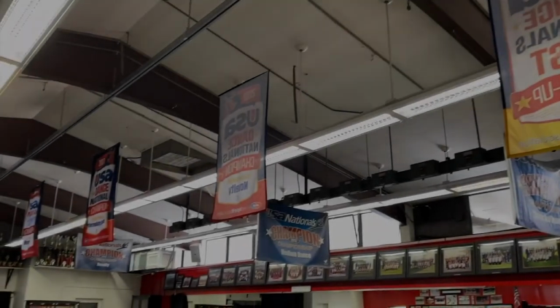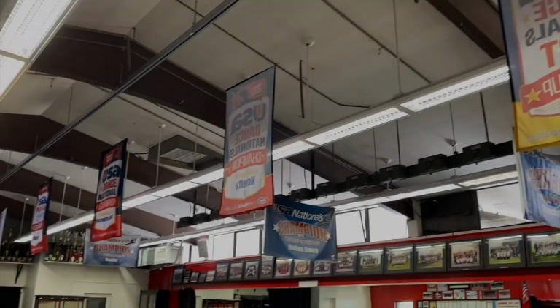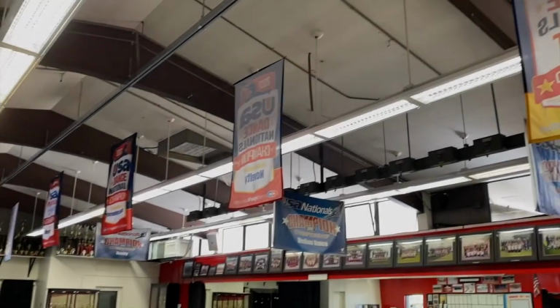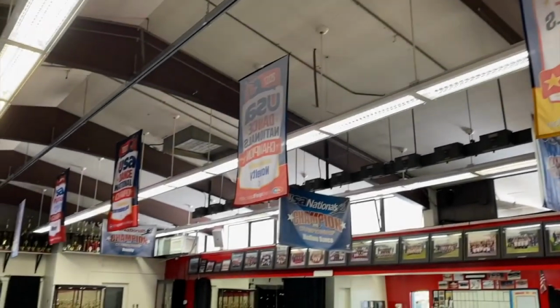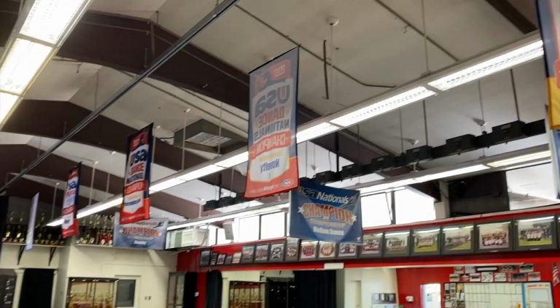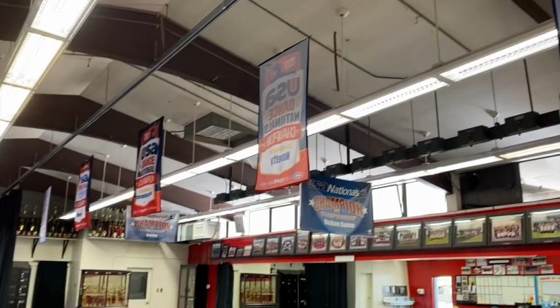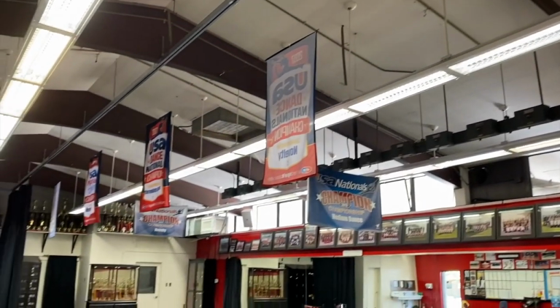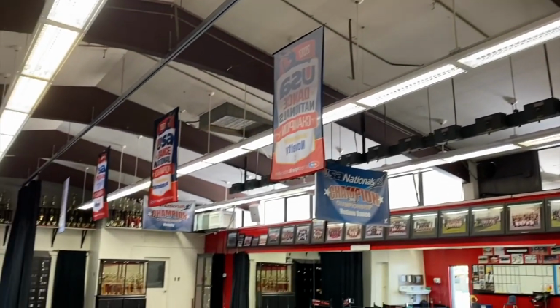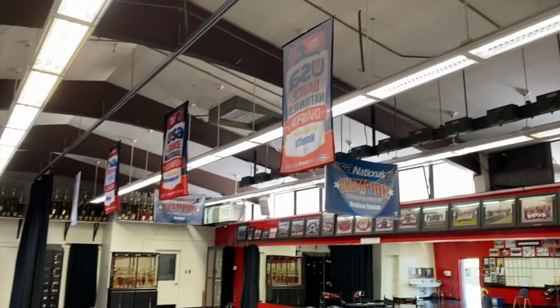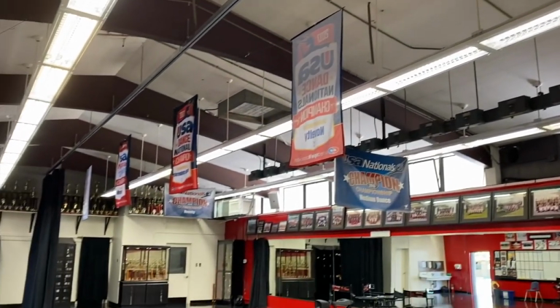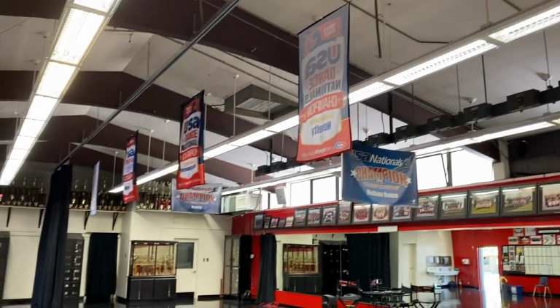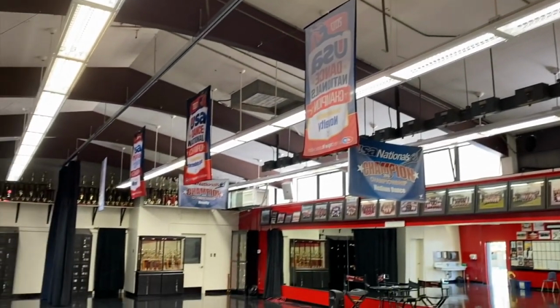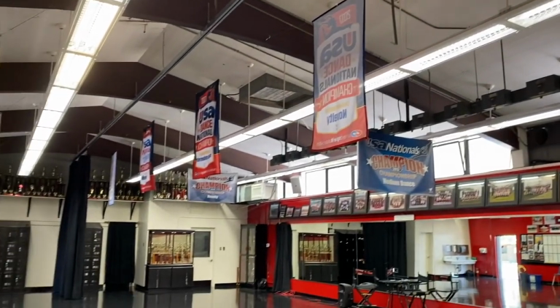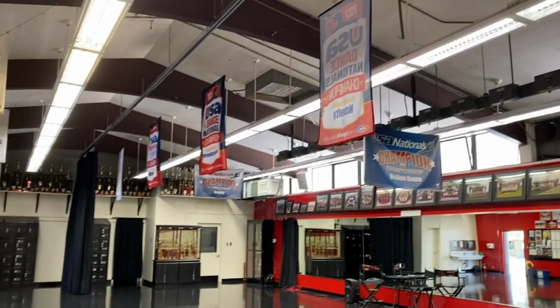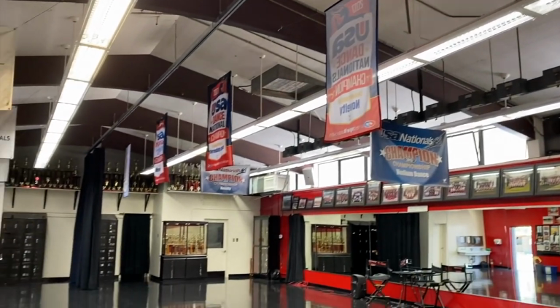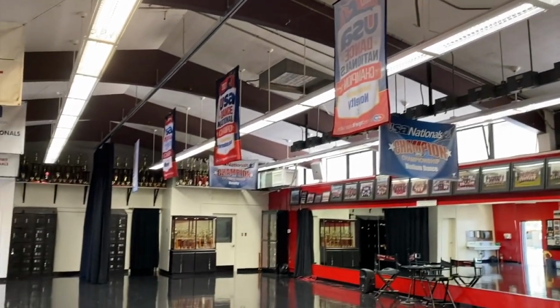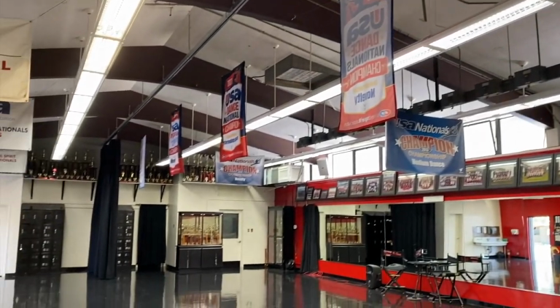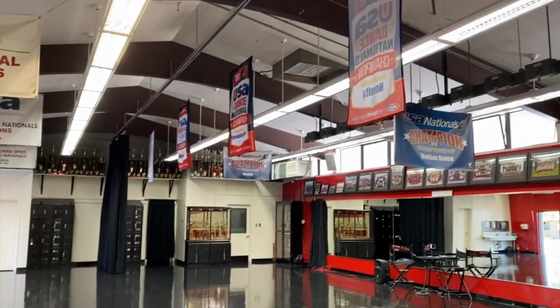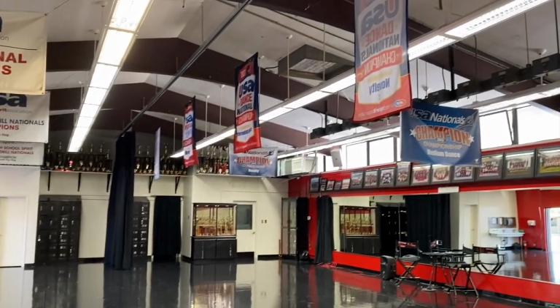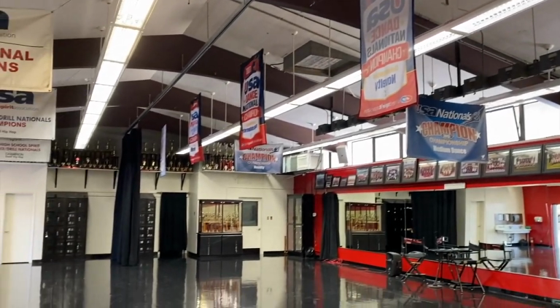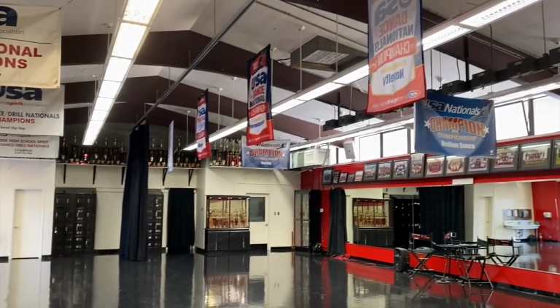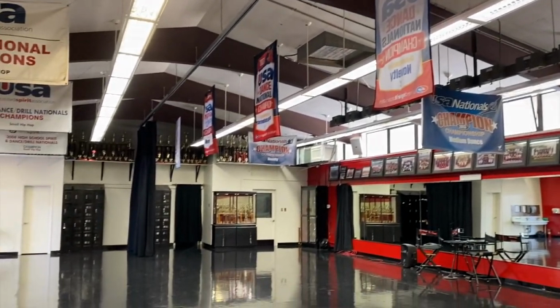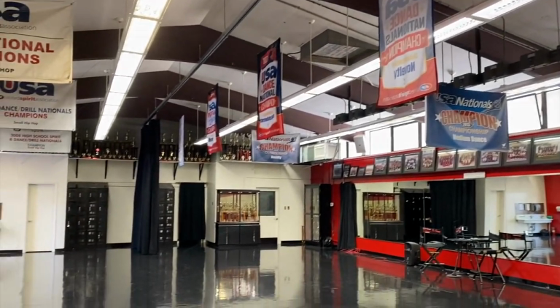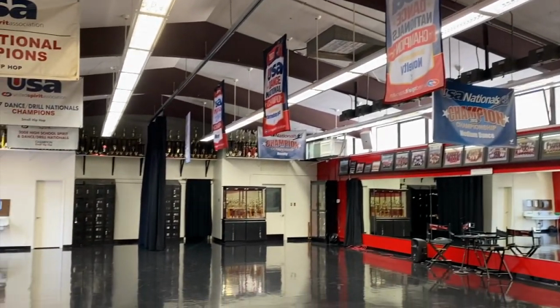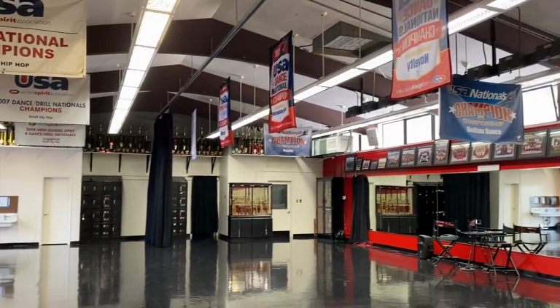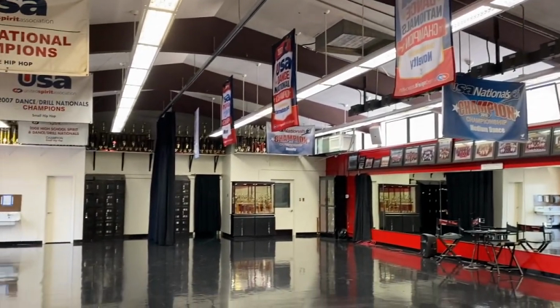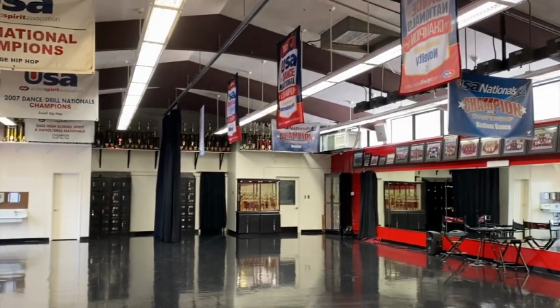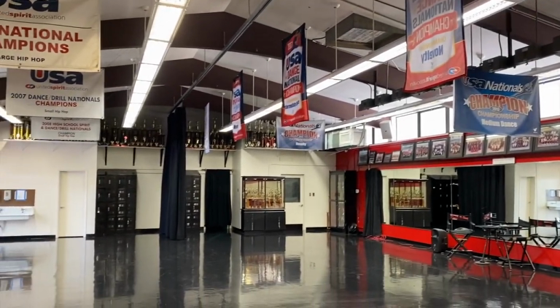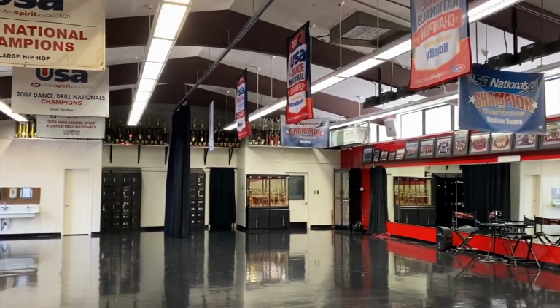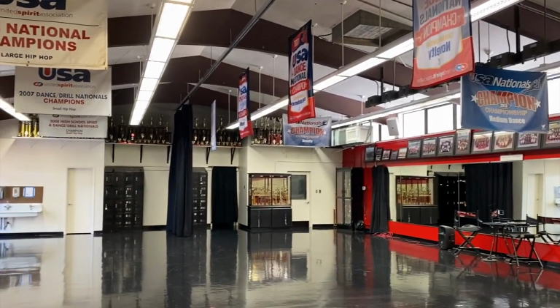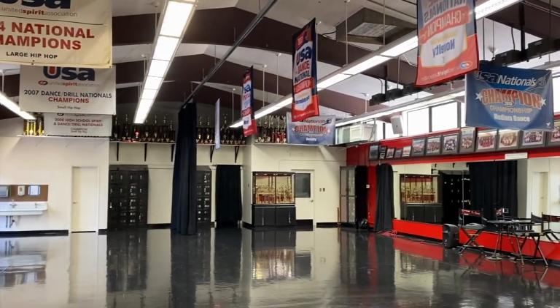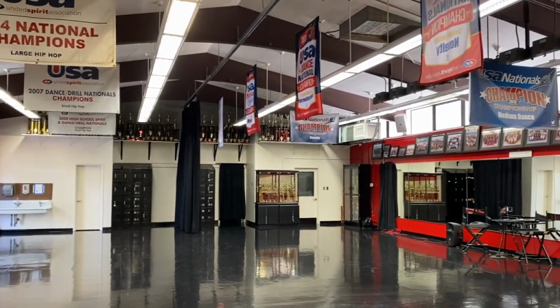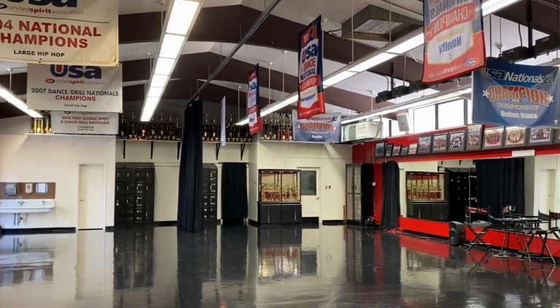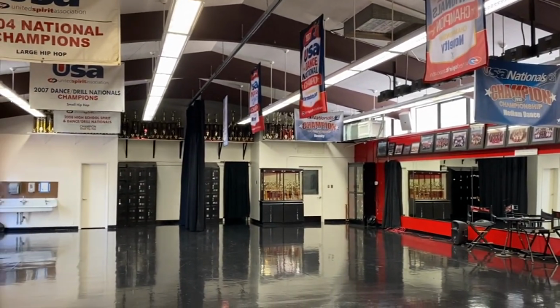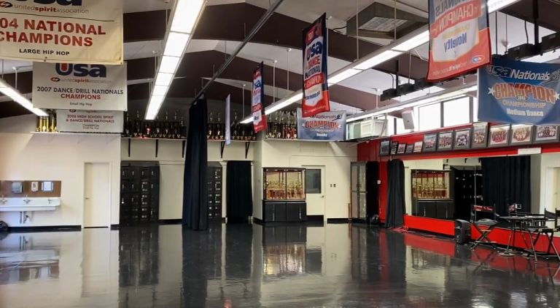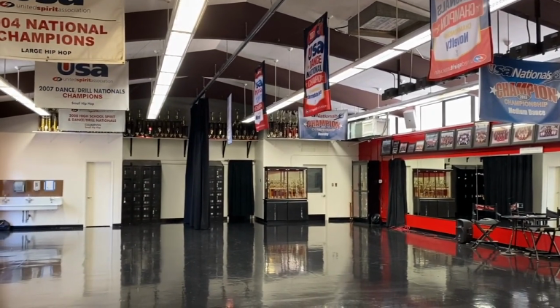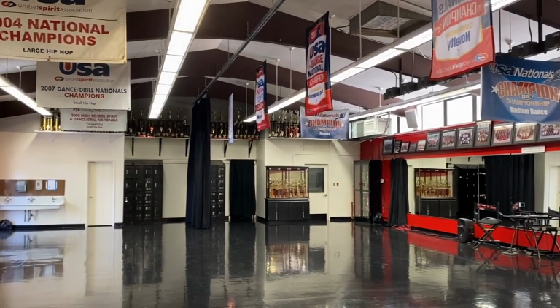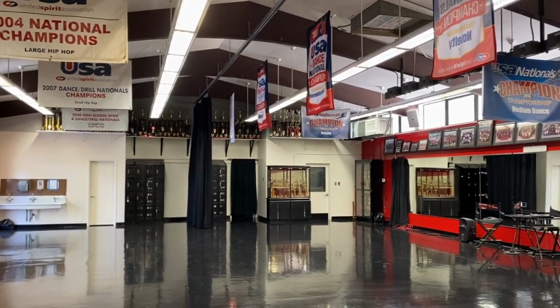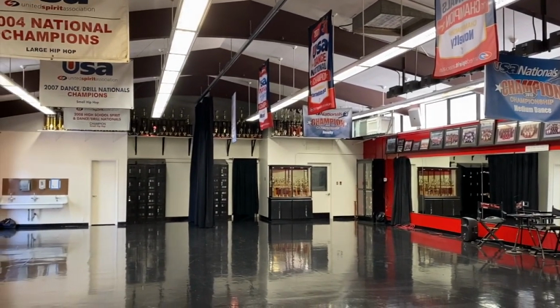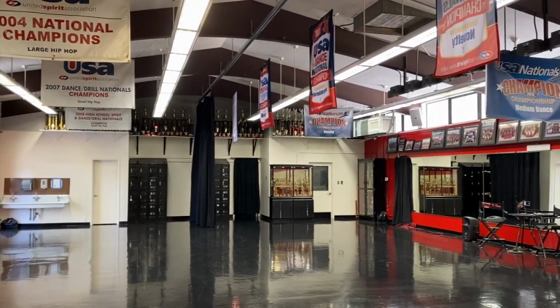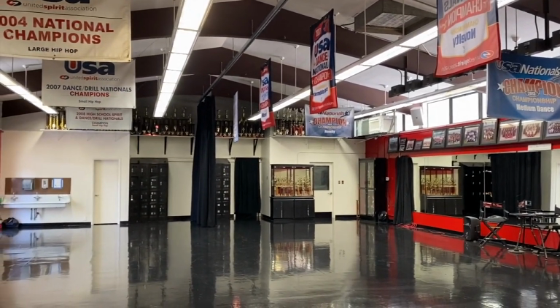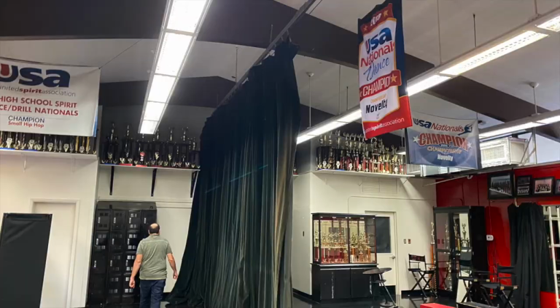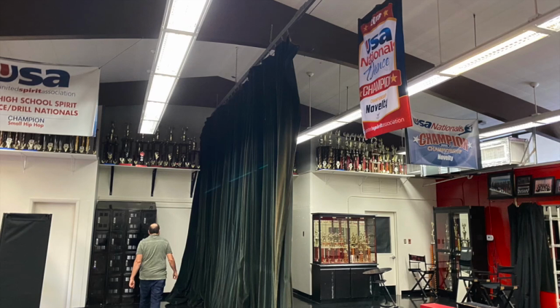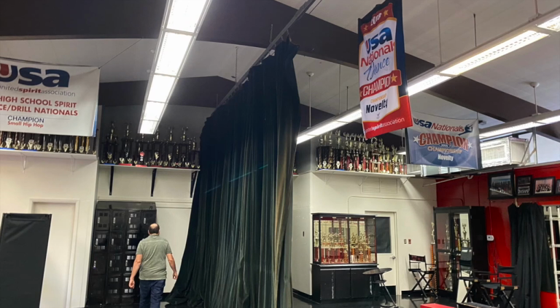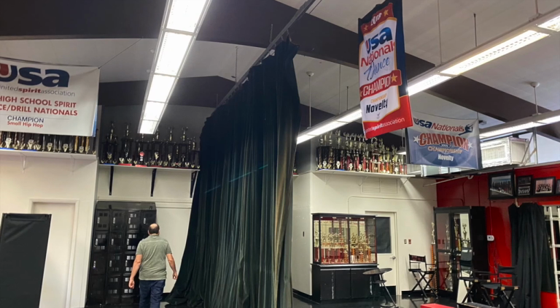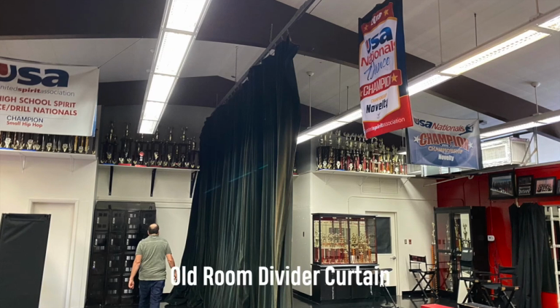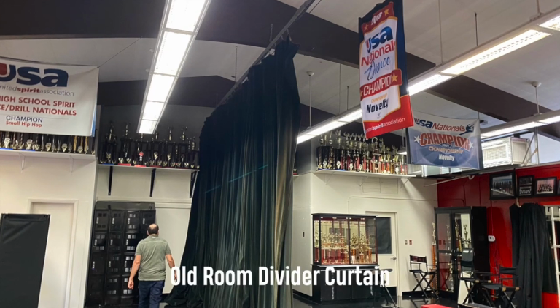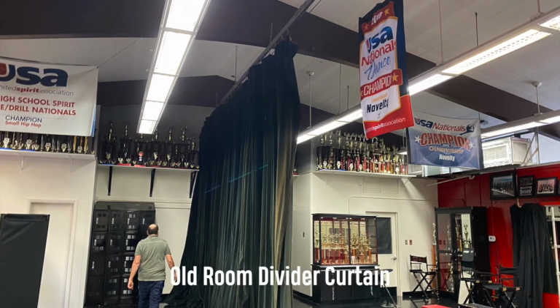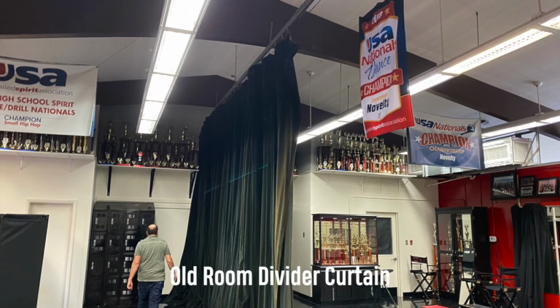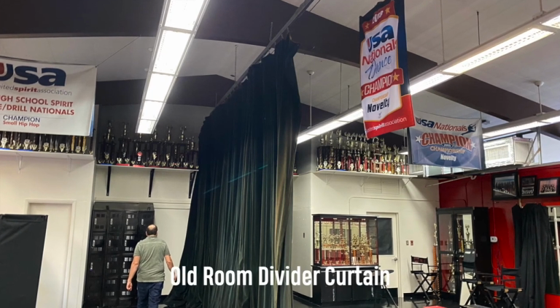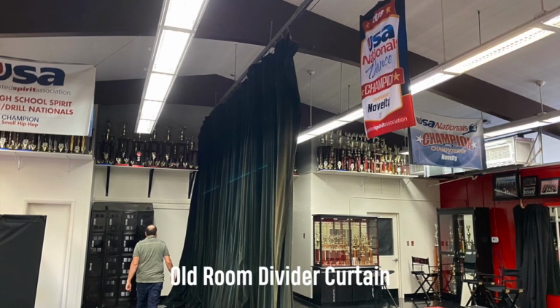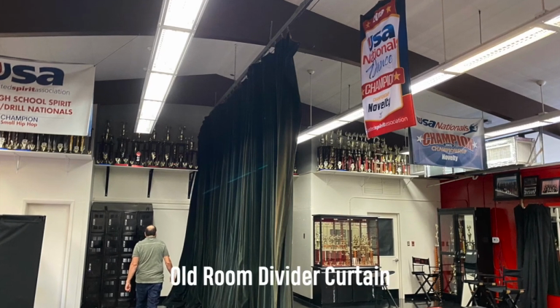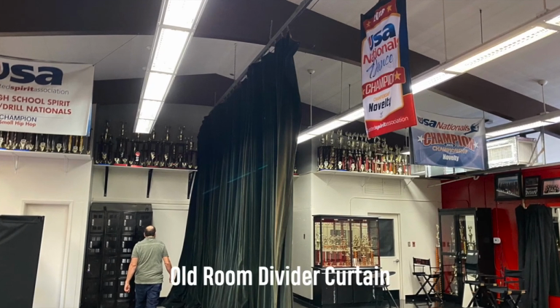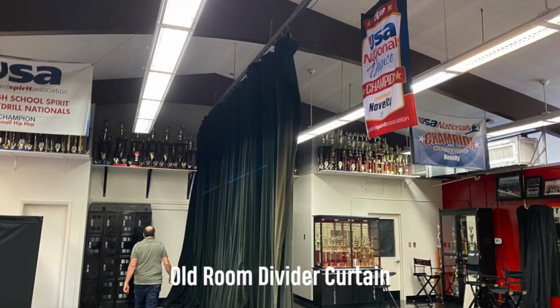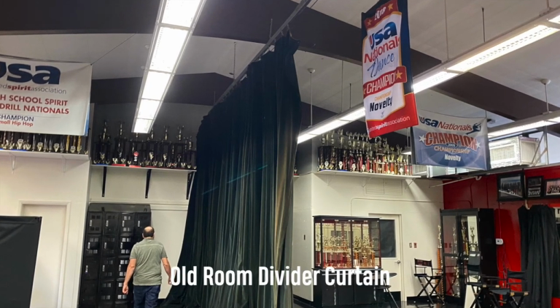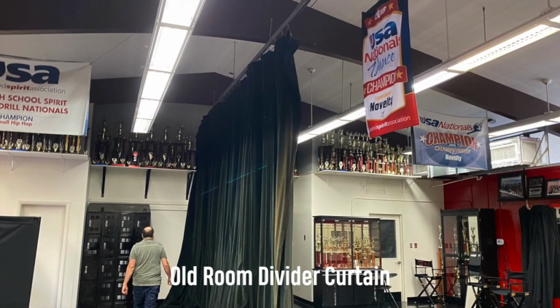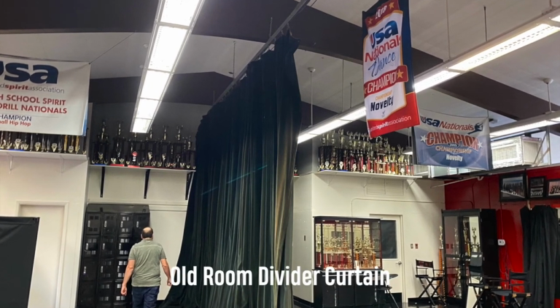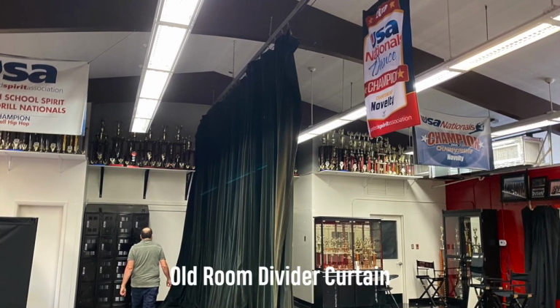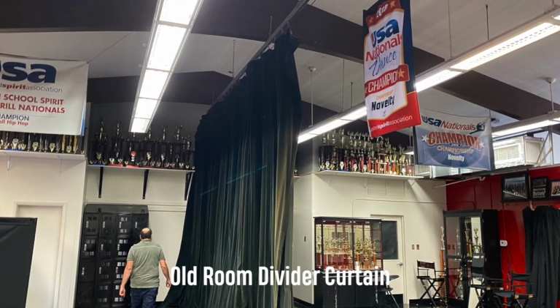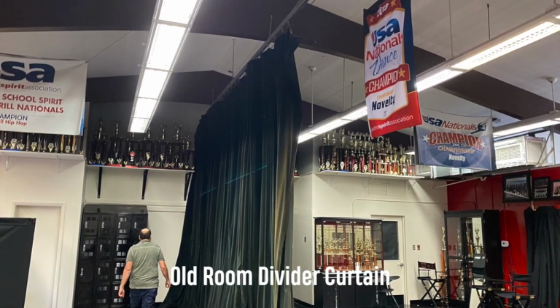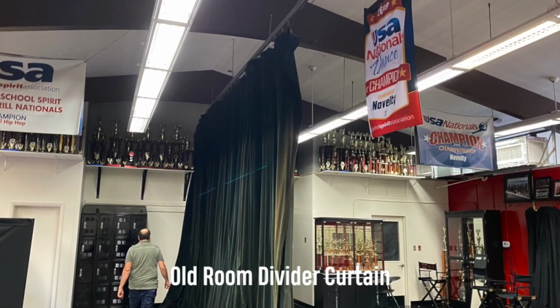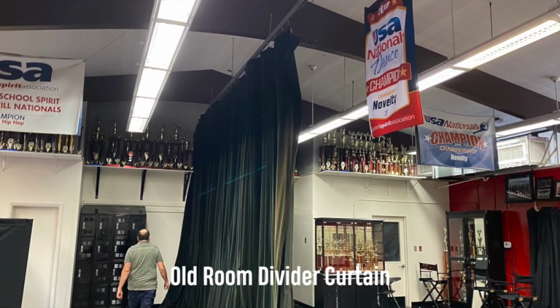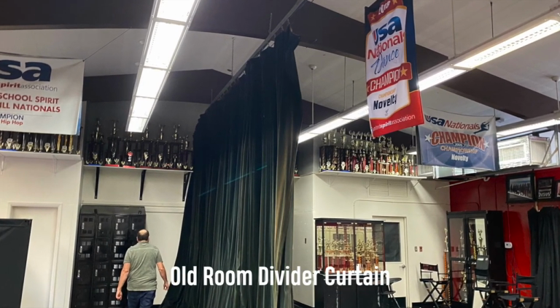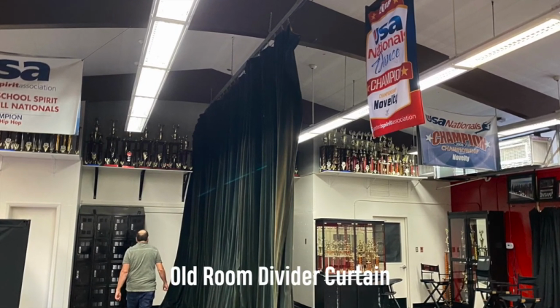Hey, this is Kevin with SNK with another installation video. Today we are setting up a room divider curtain for a dance studio.